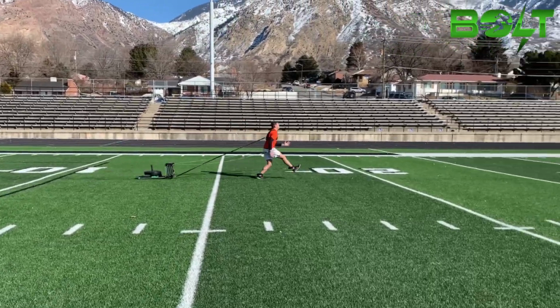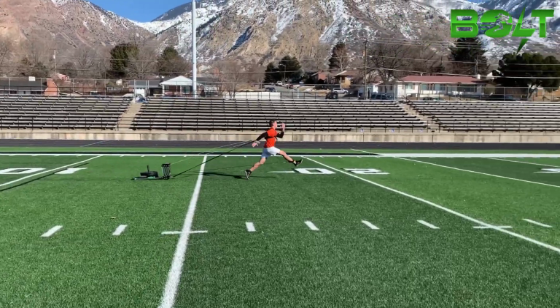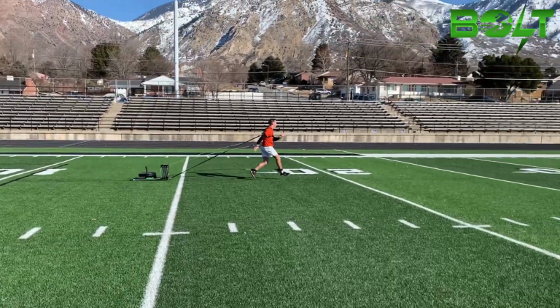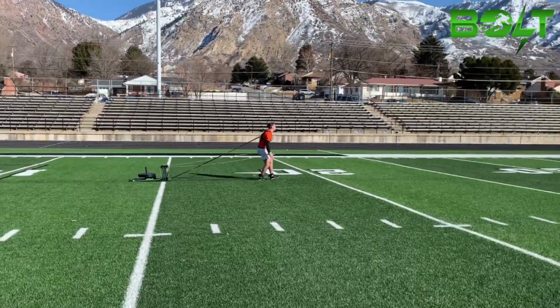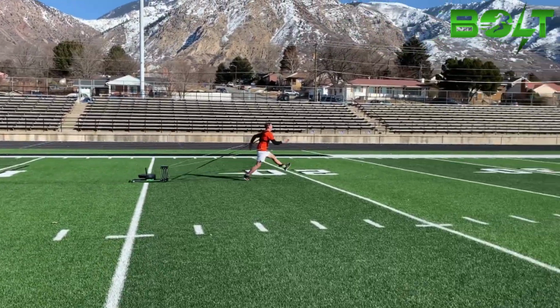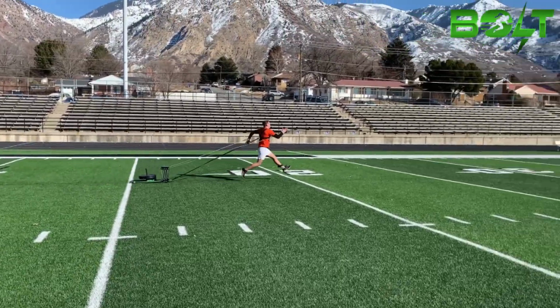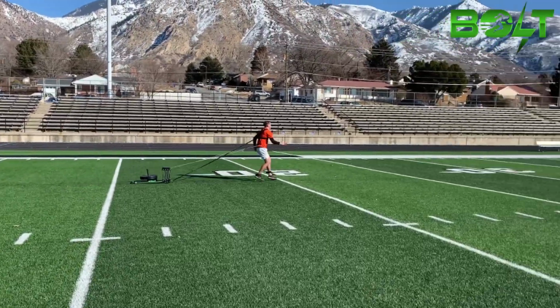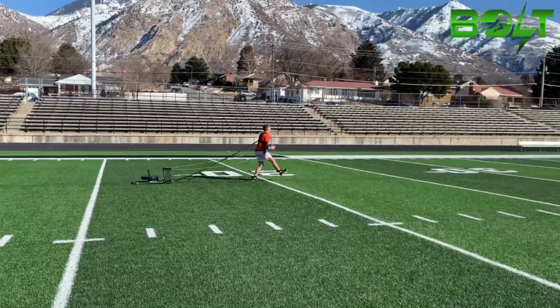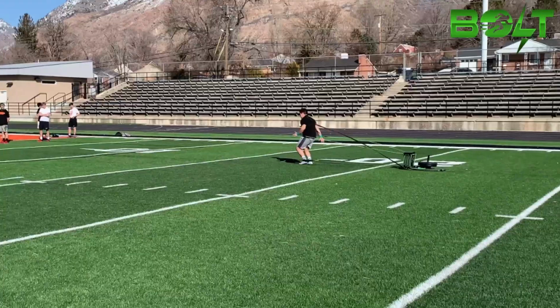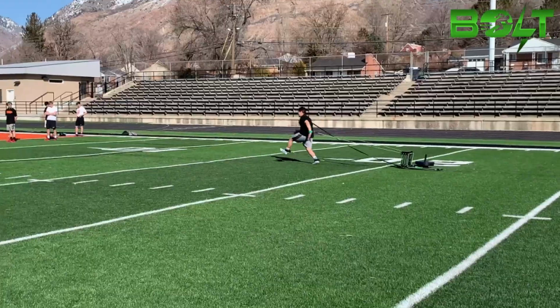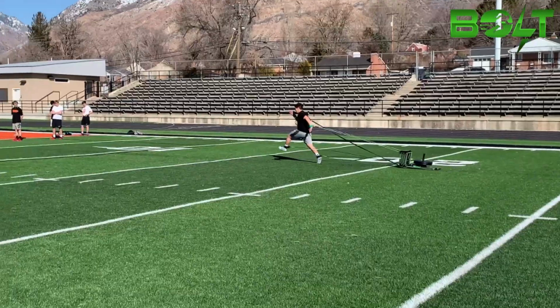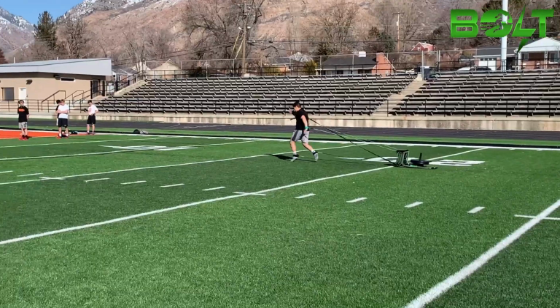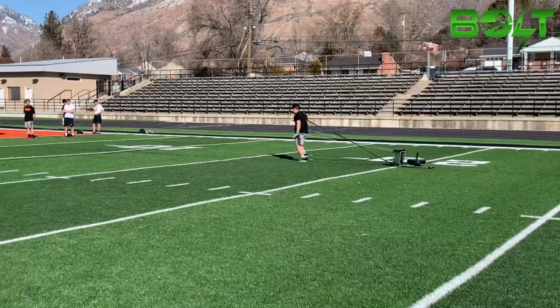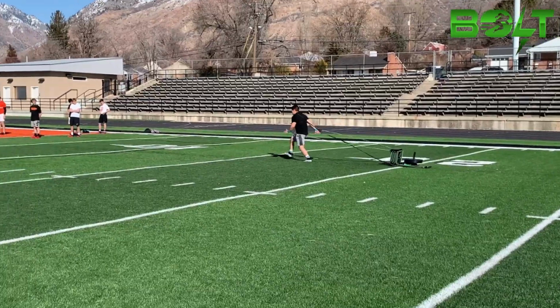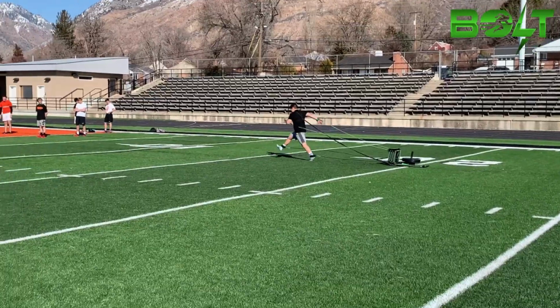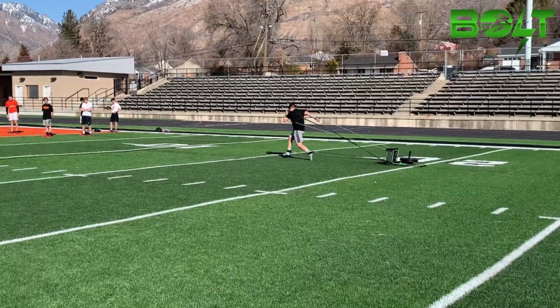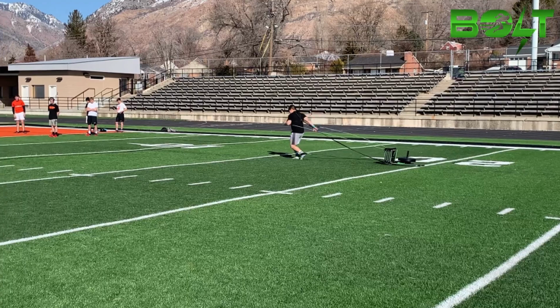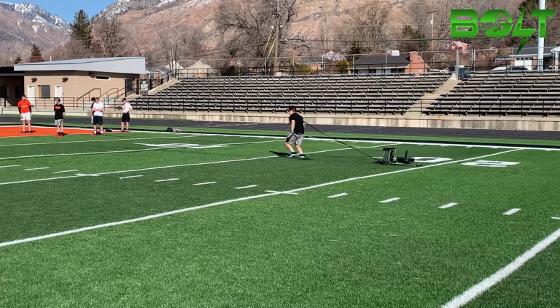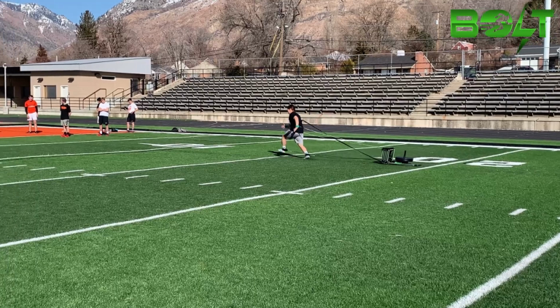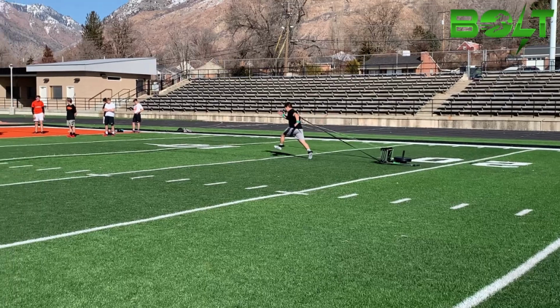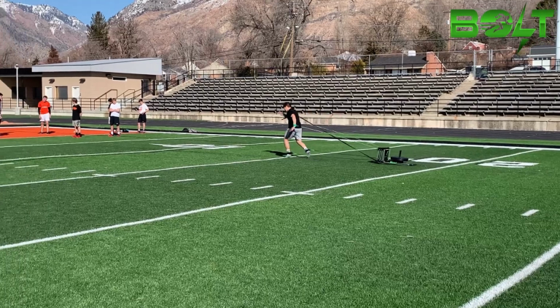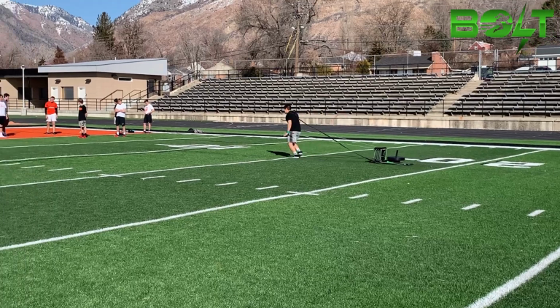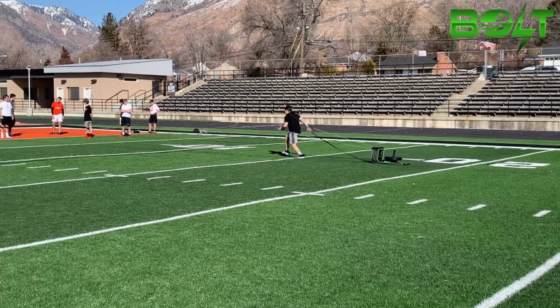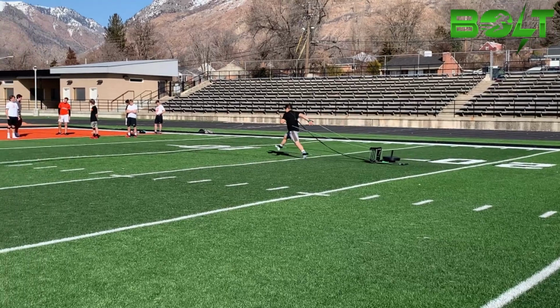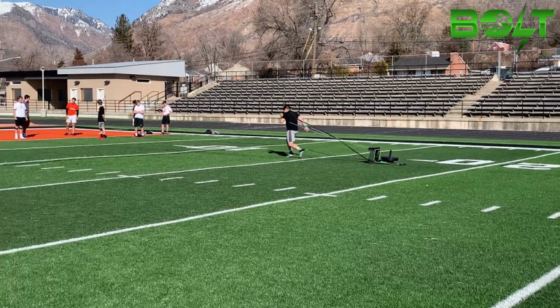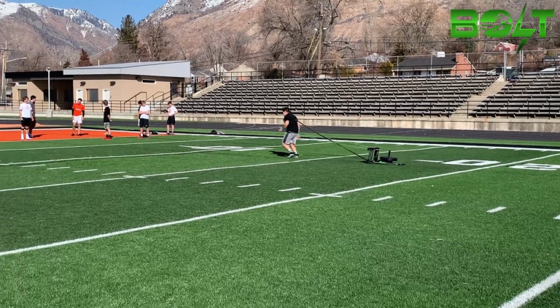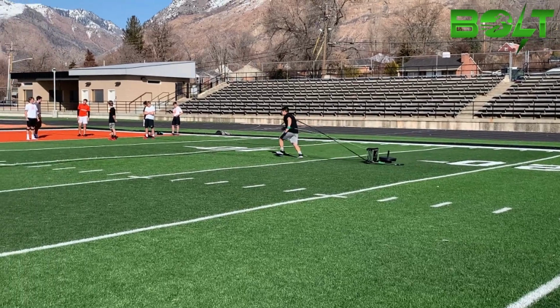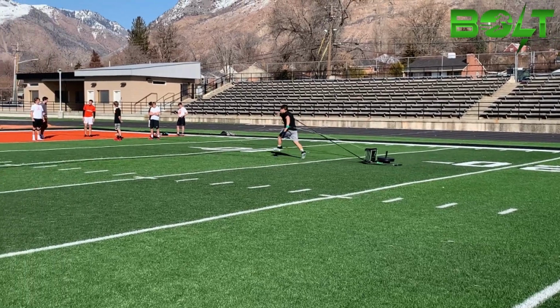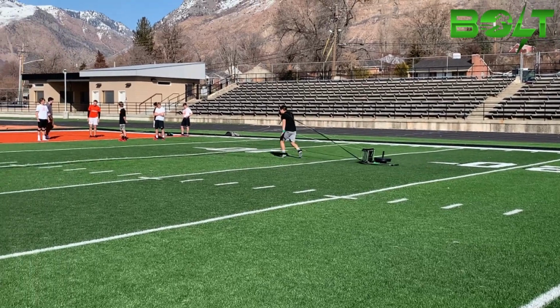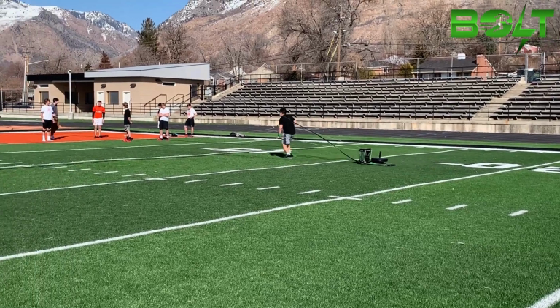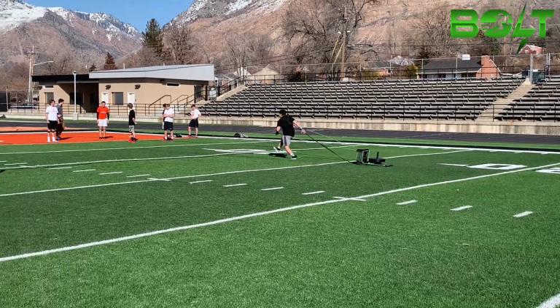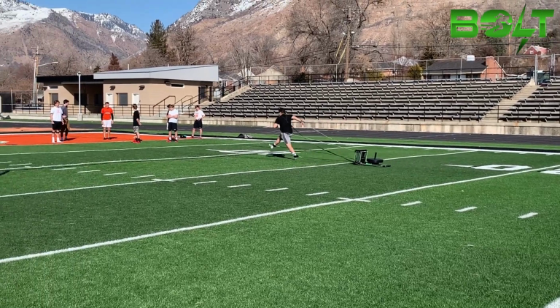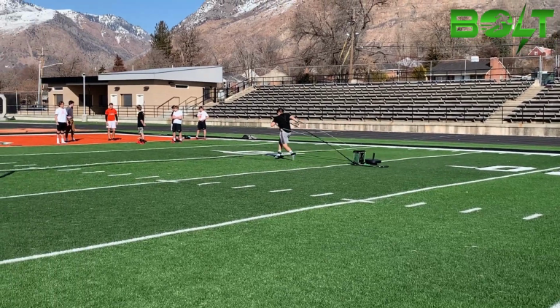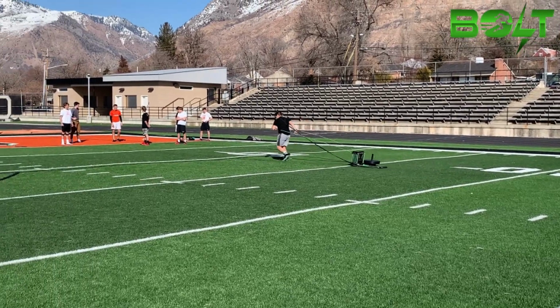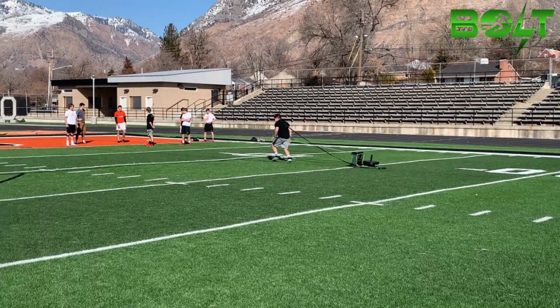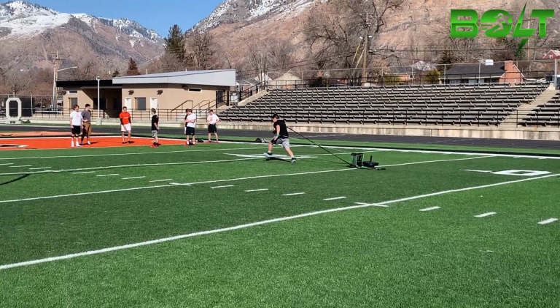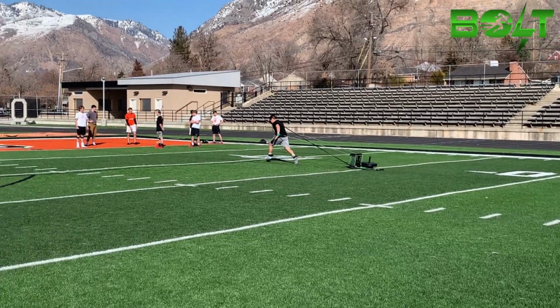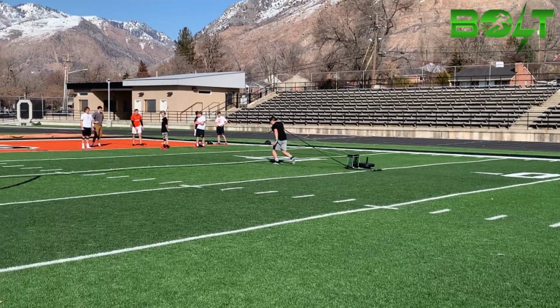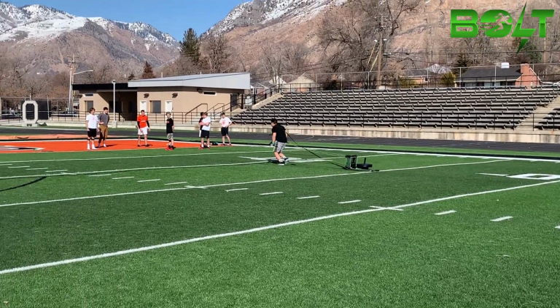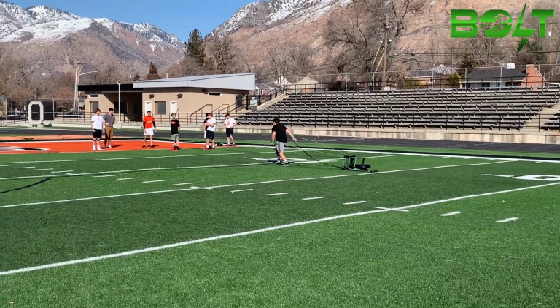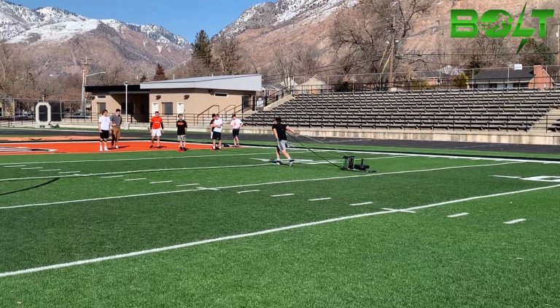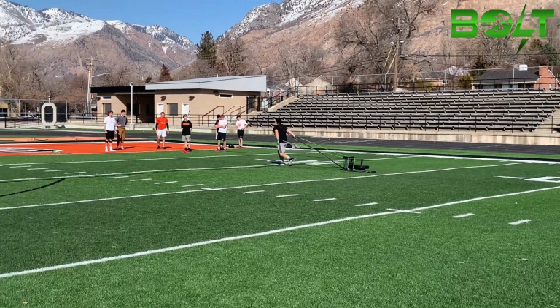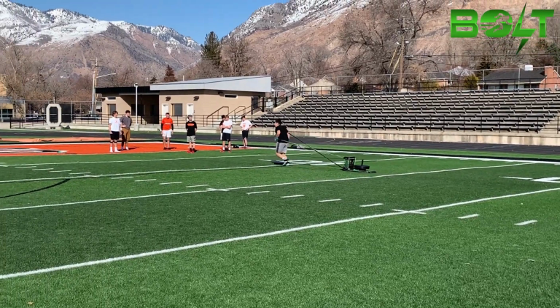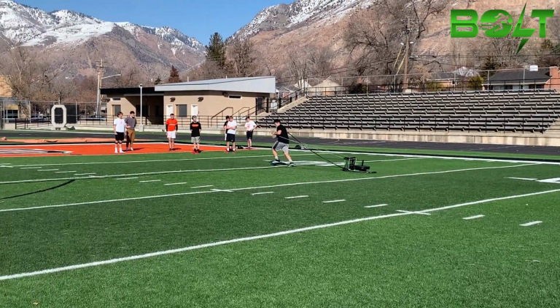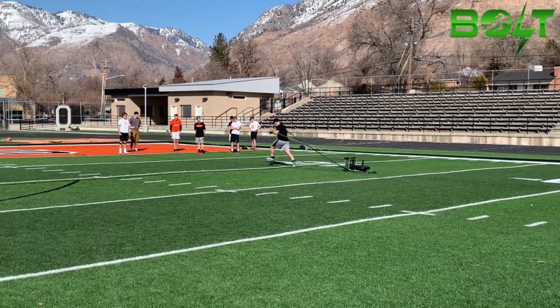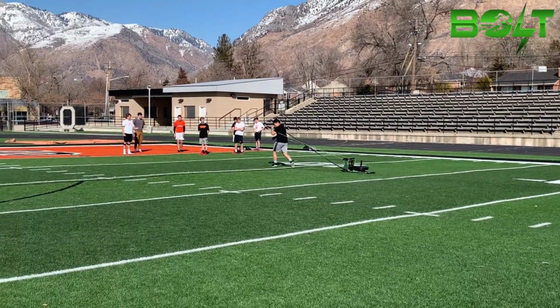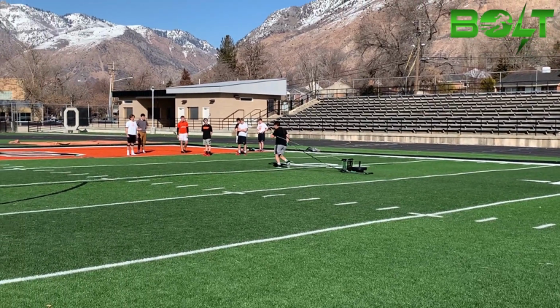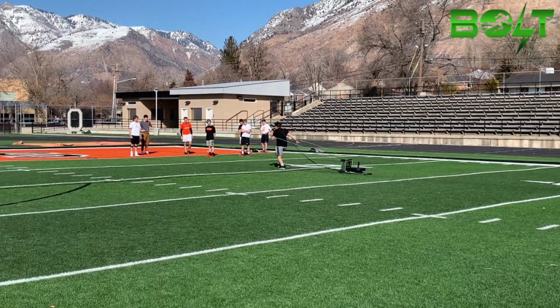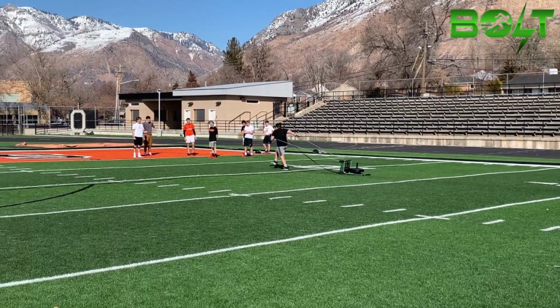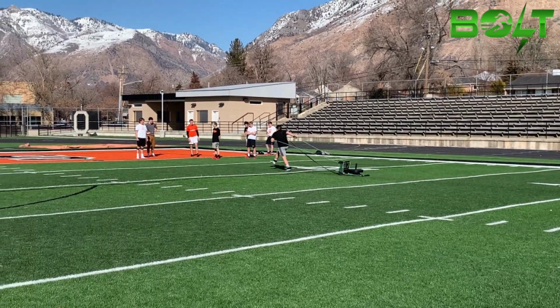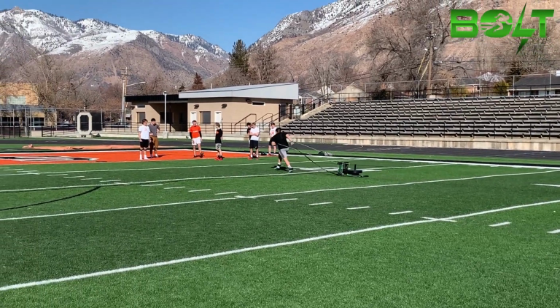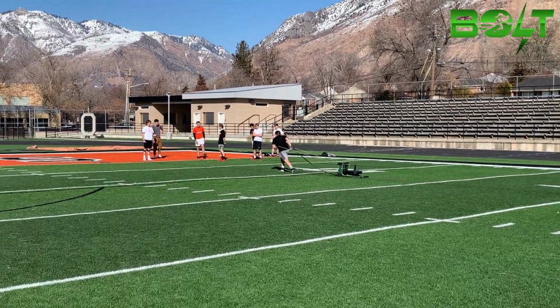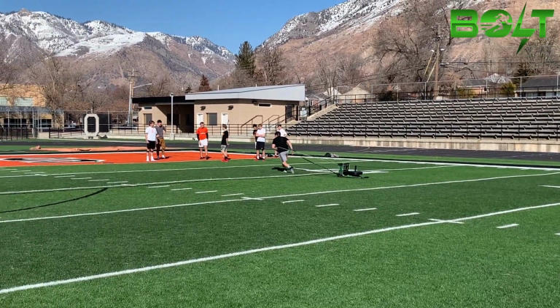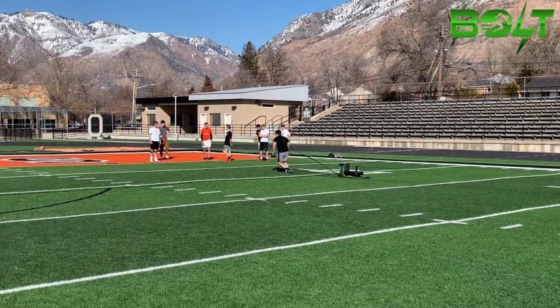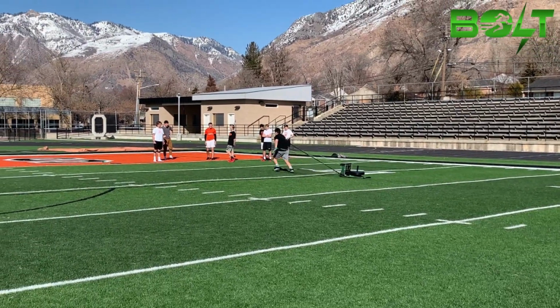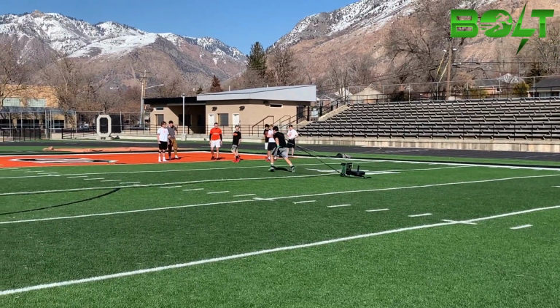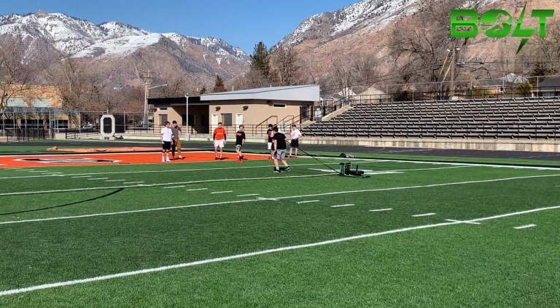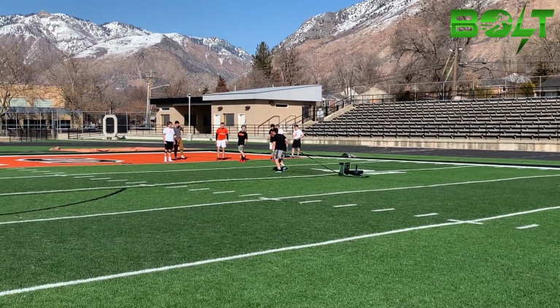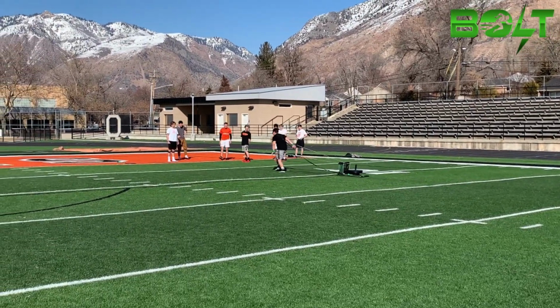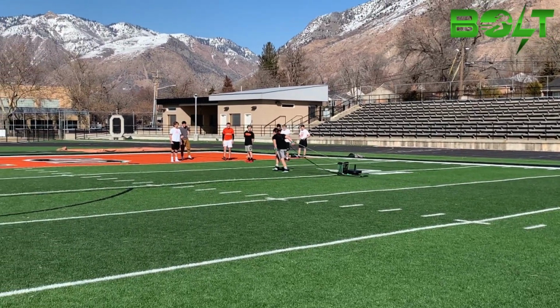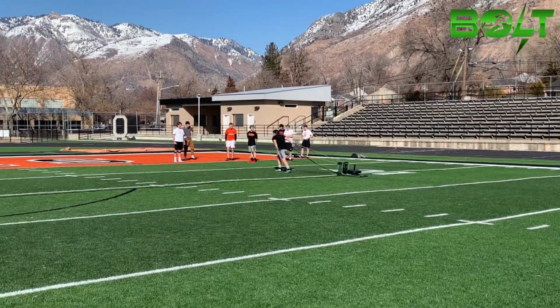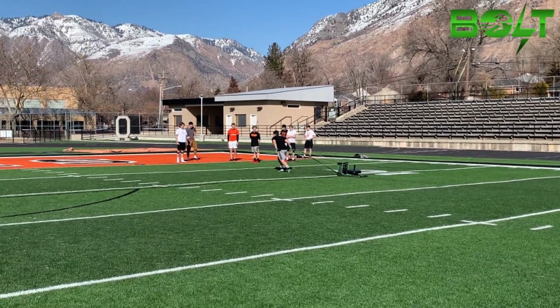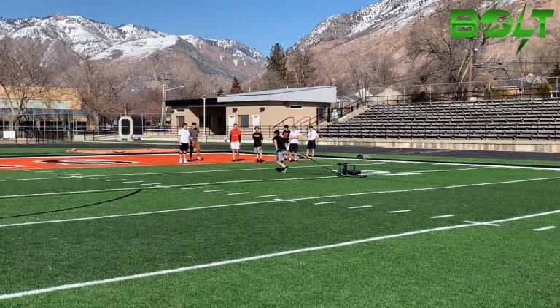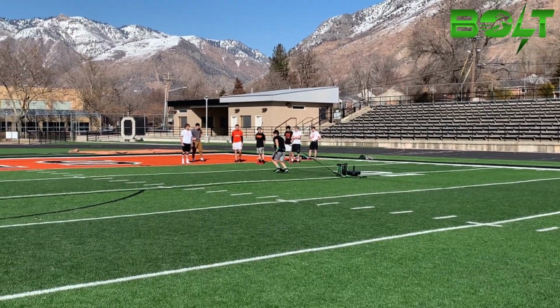Thank you for watching another explosive GX Bolt video. We look forward to seeing more speedsters.